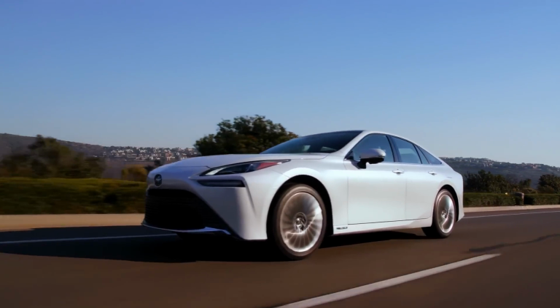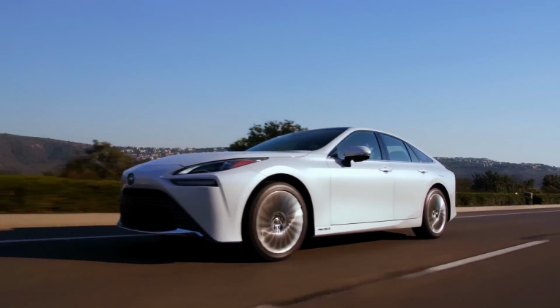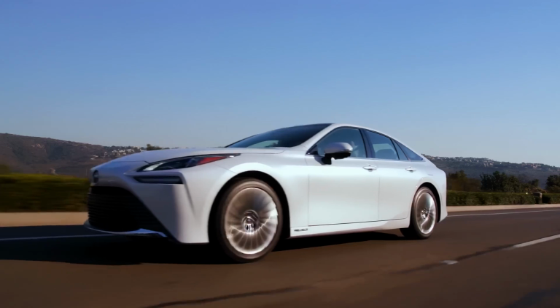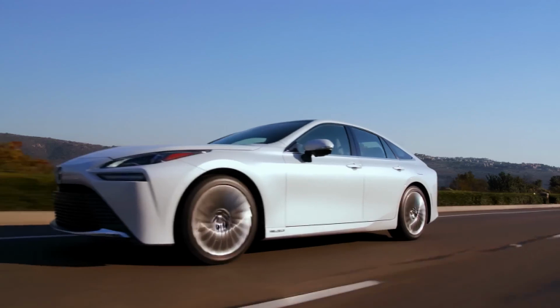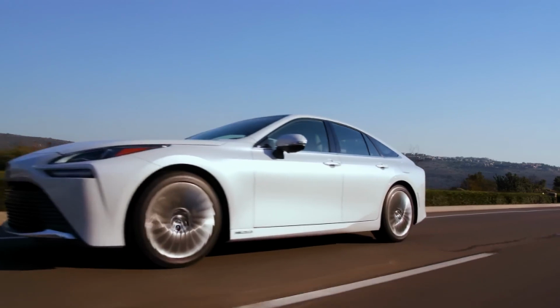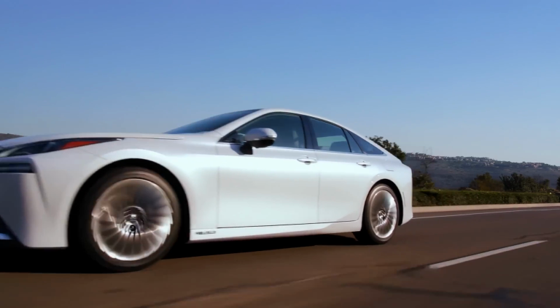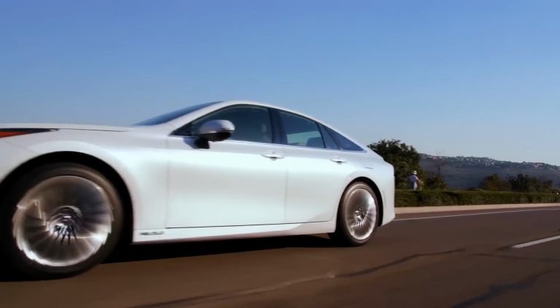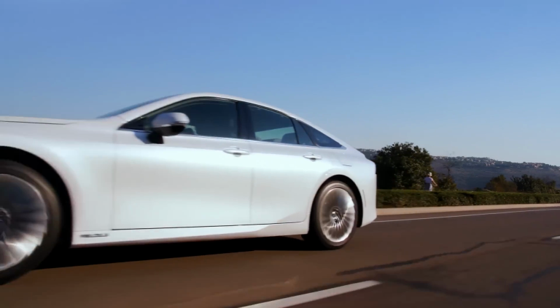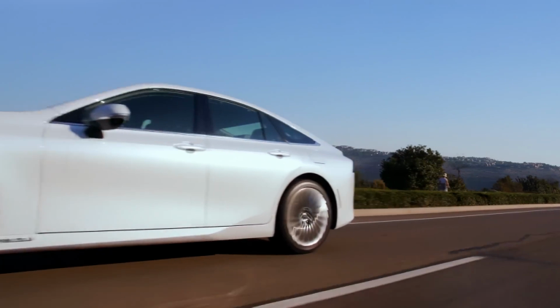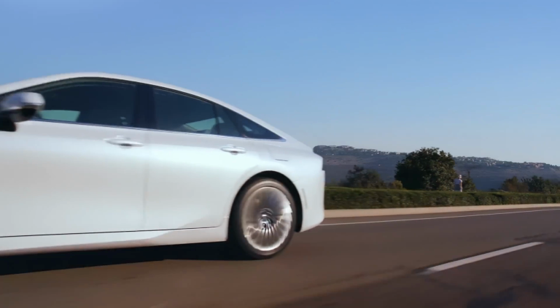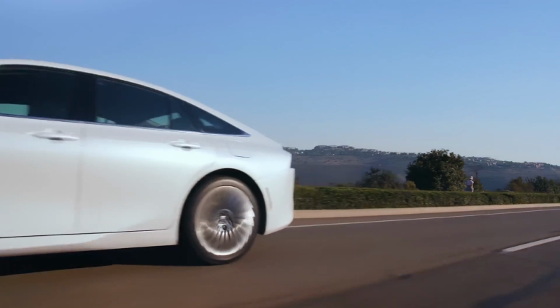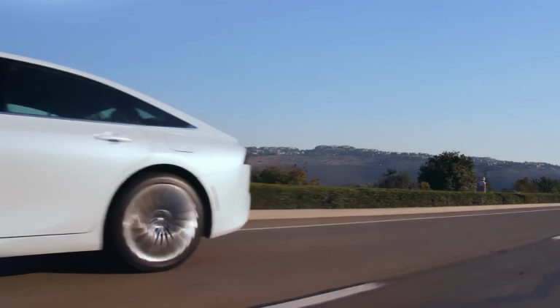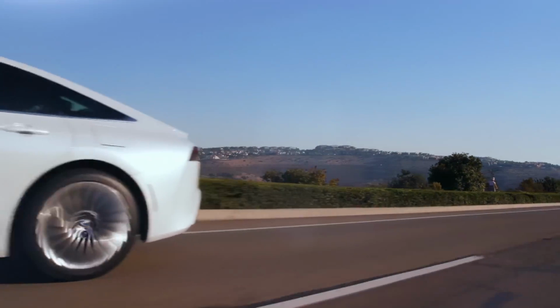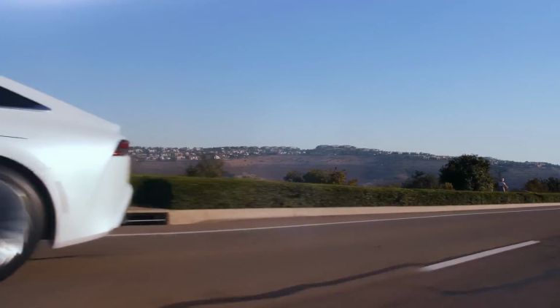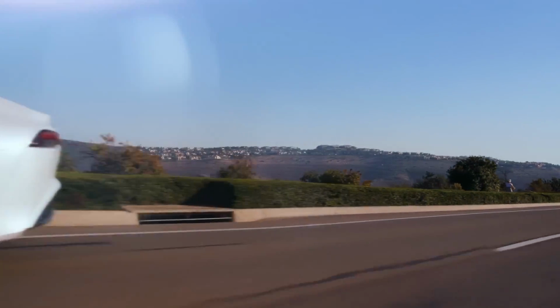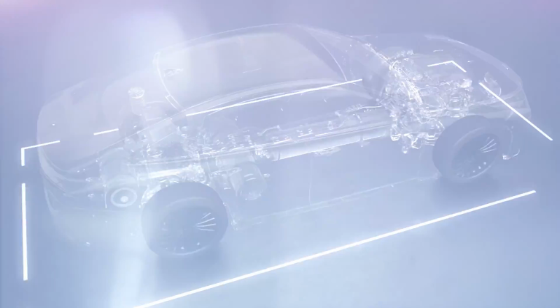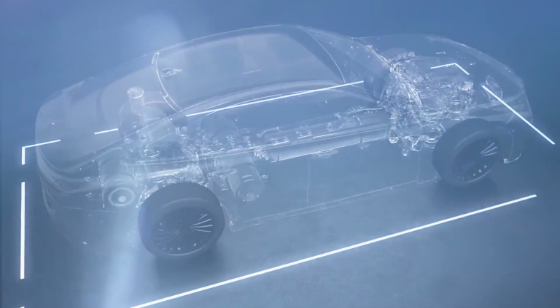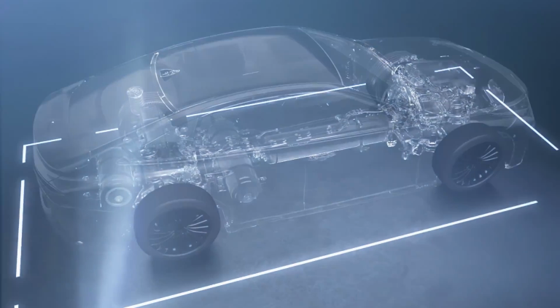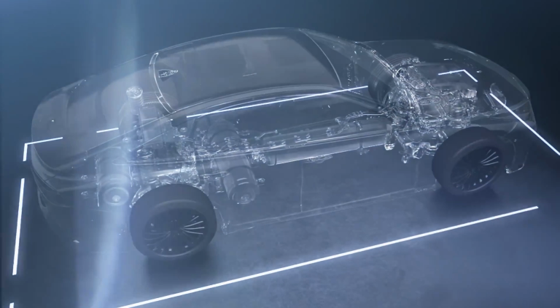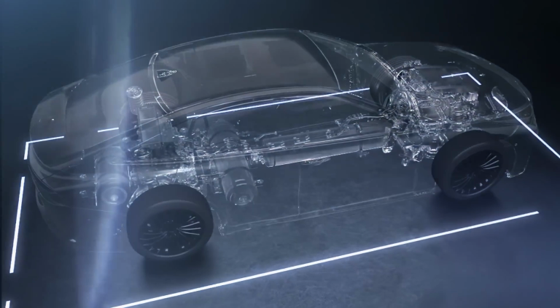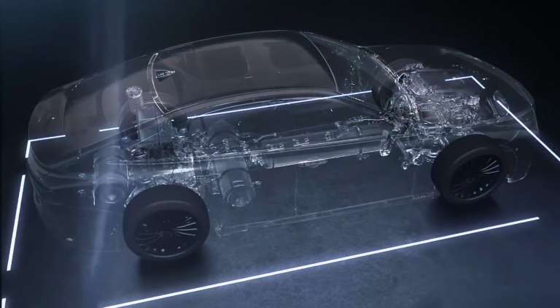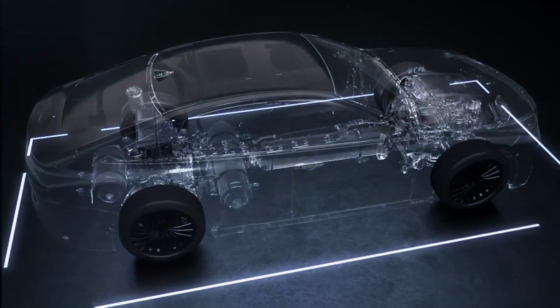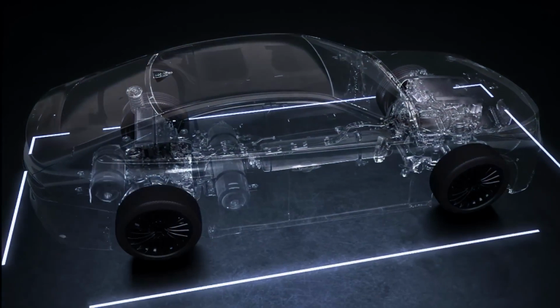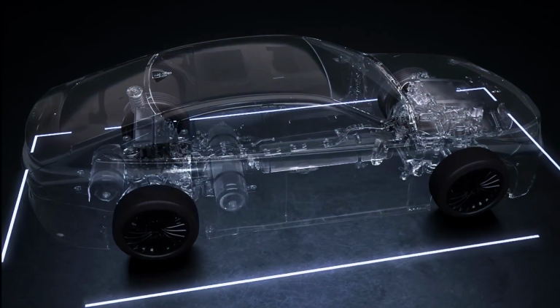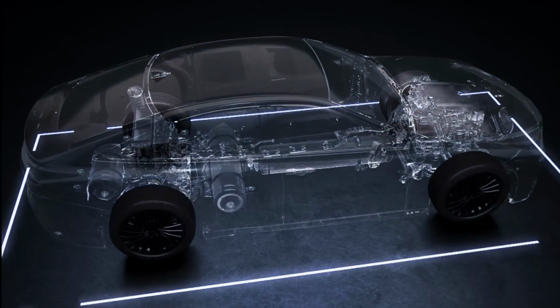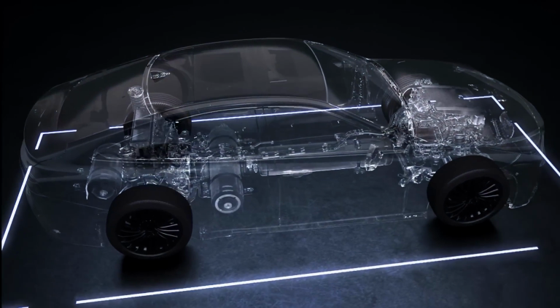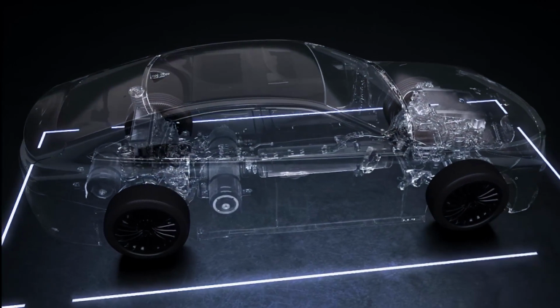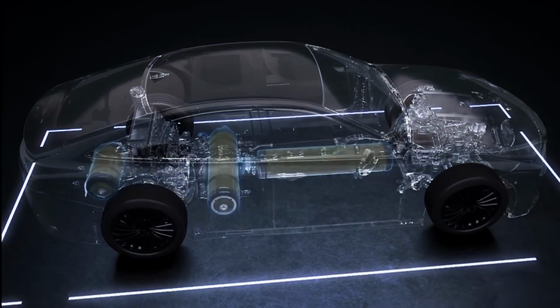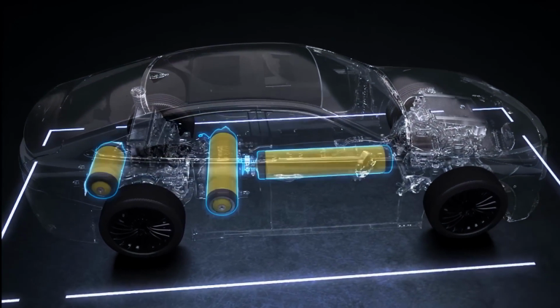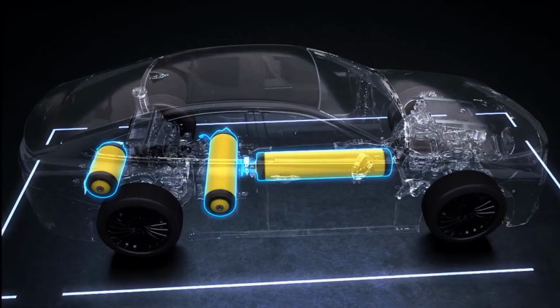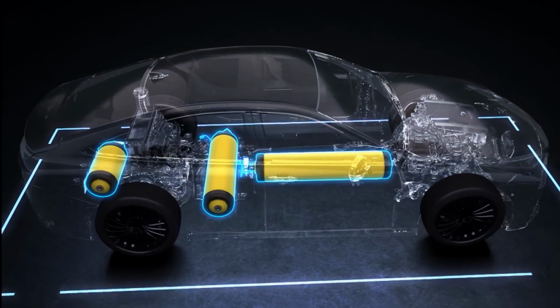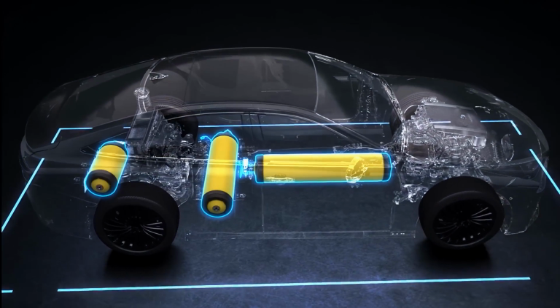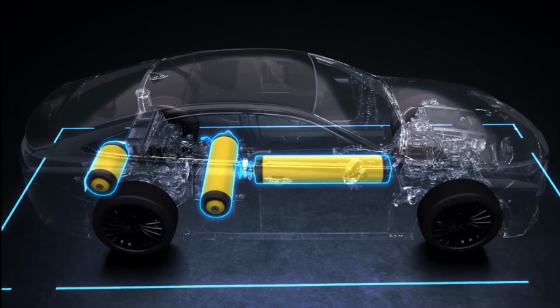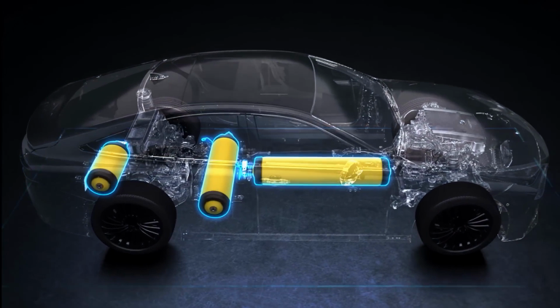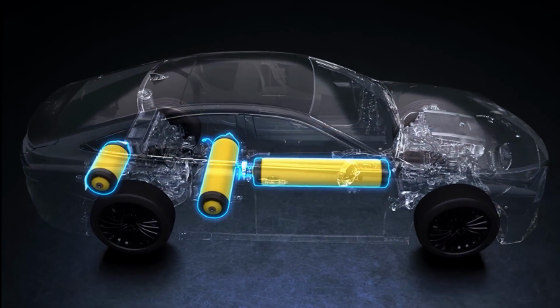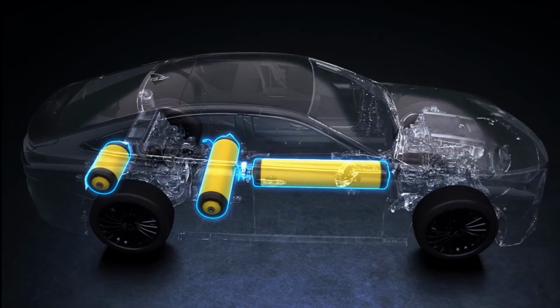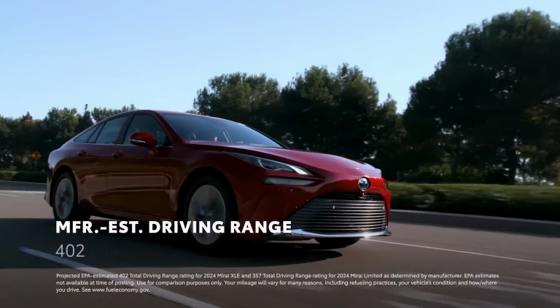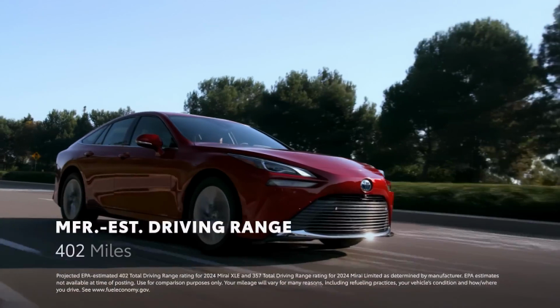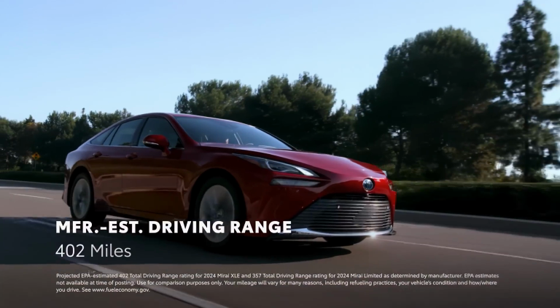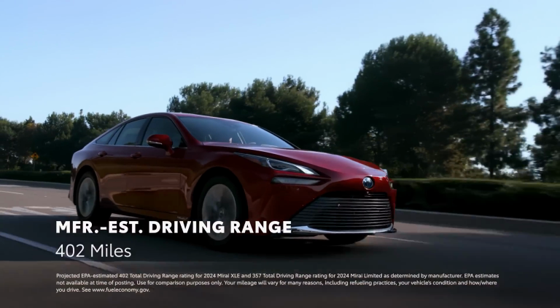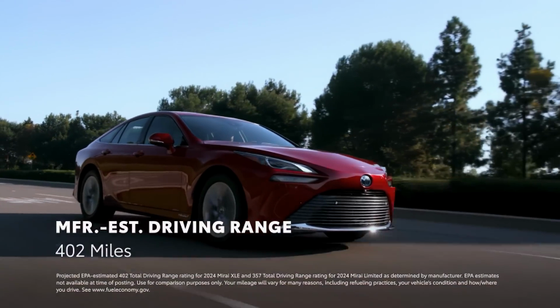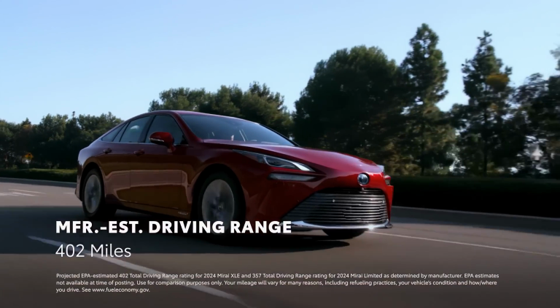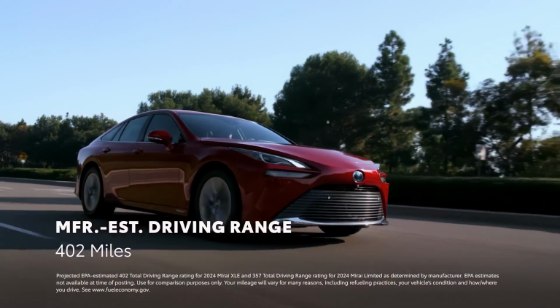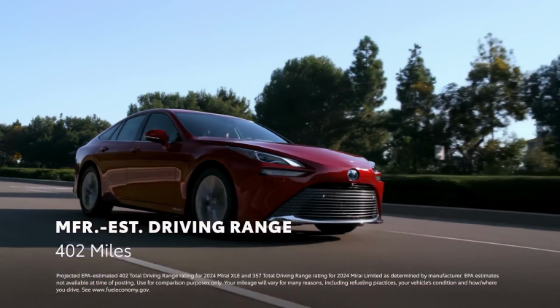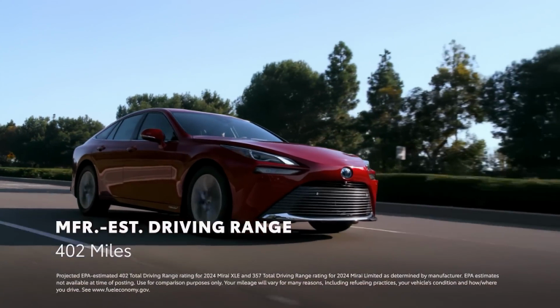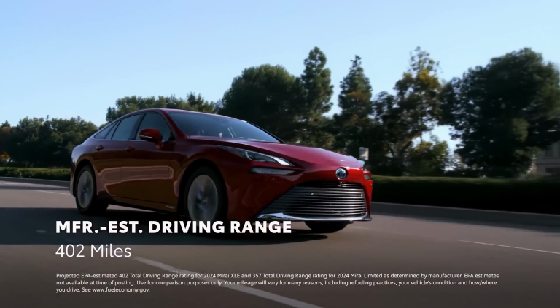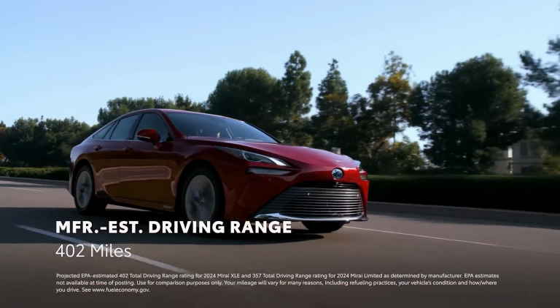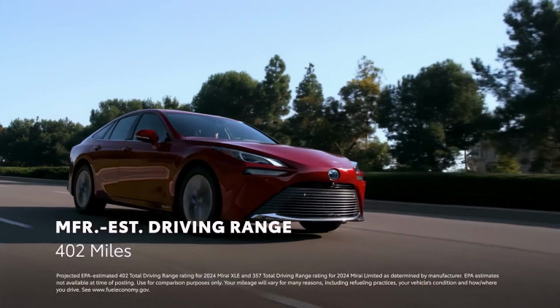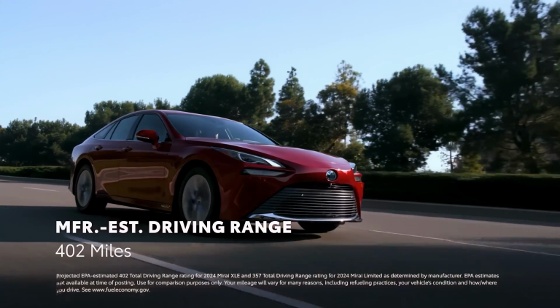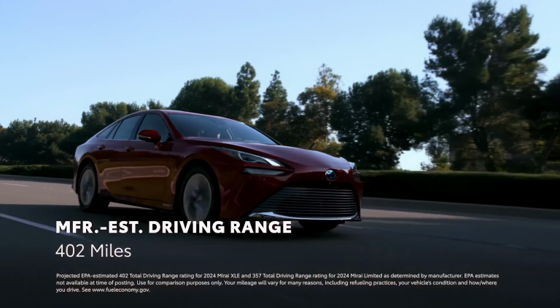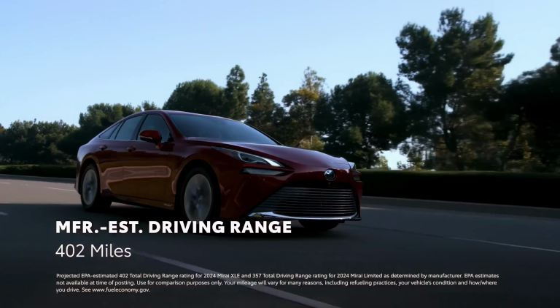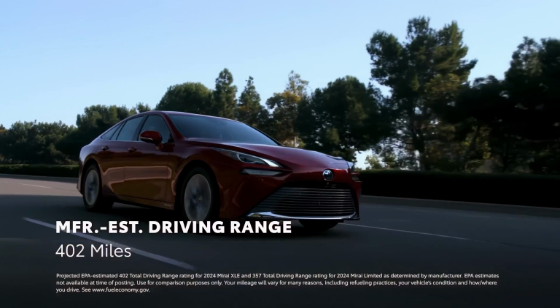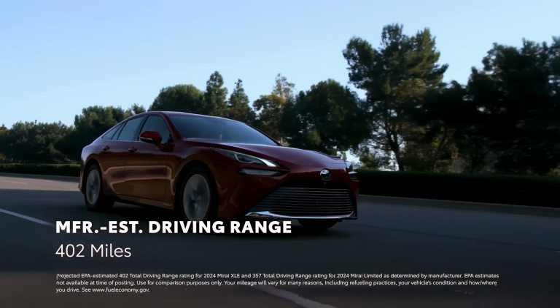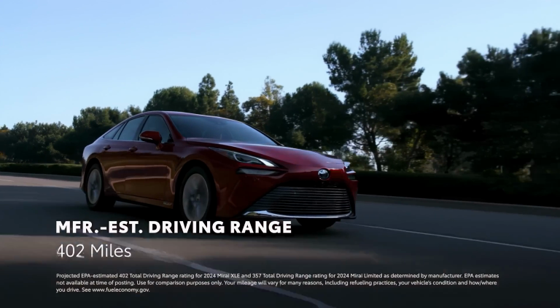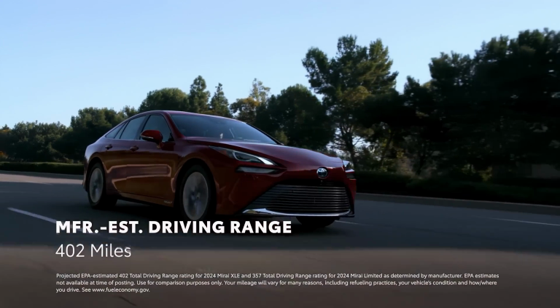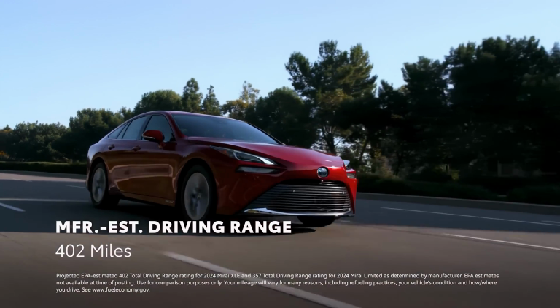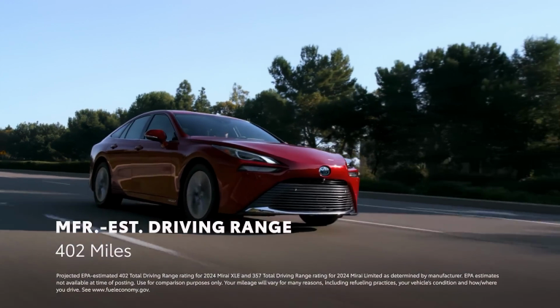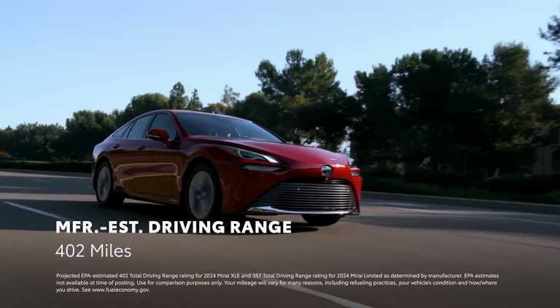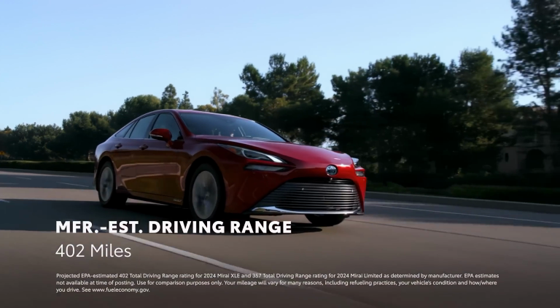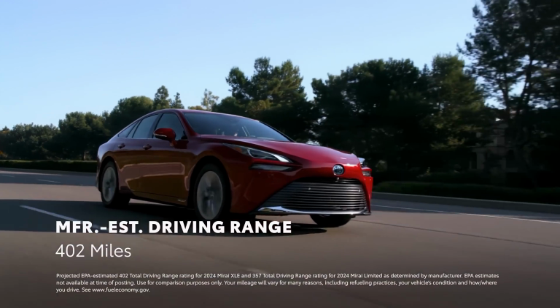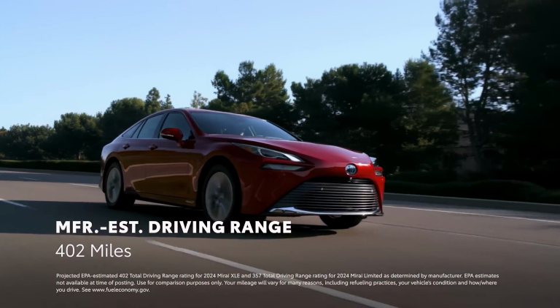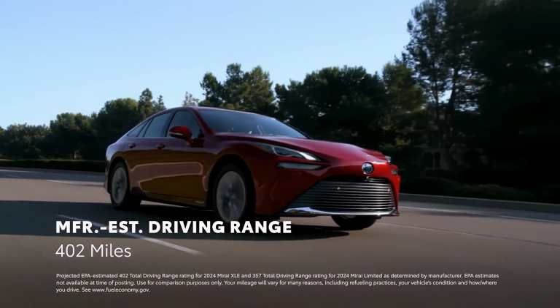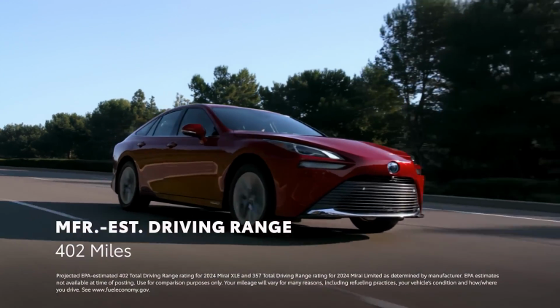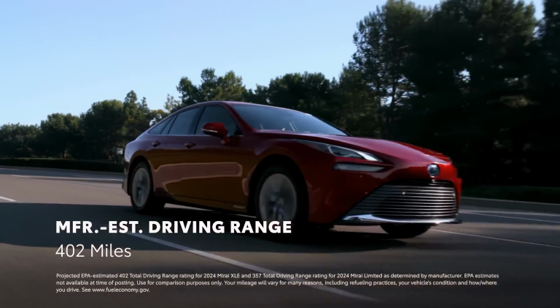Mirai is ready for a road trip. Its three hydrogen tanks provide an impressive manufacturer-estimated driving range of 402 miles on the XLE grade.